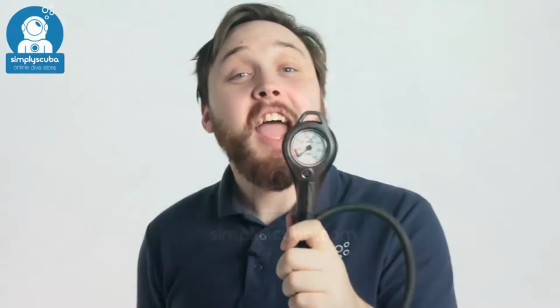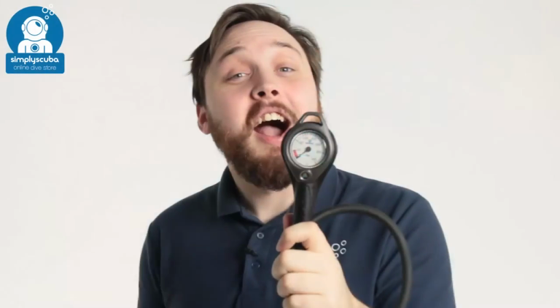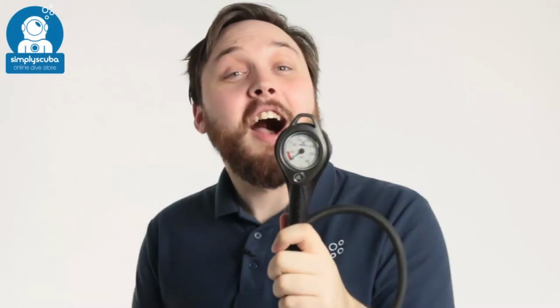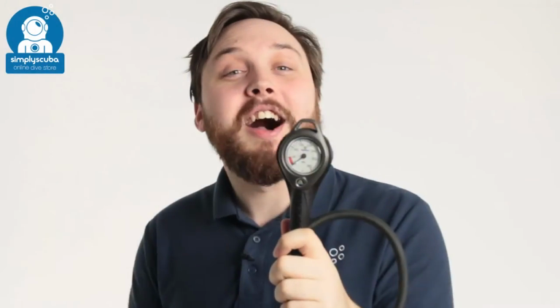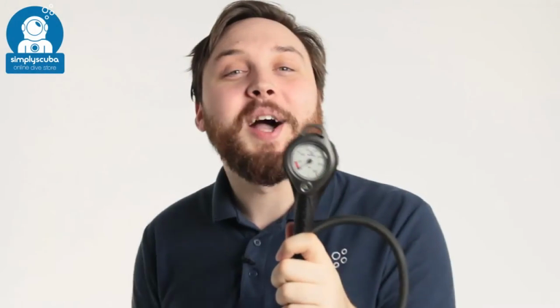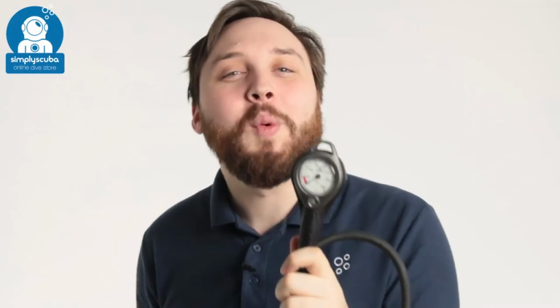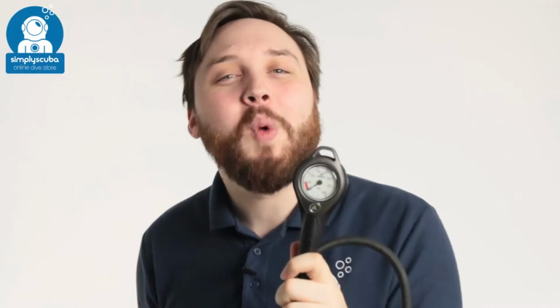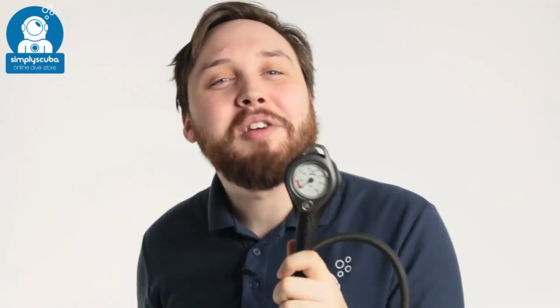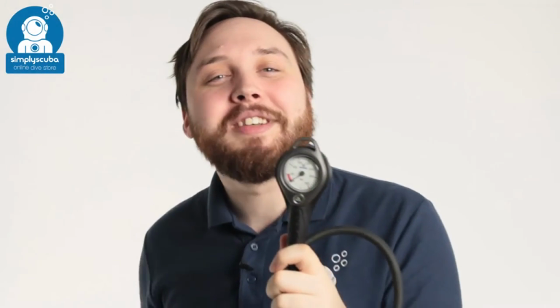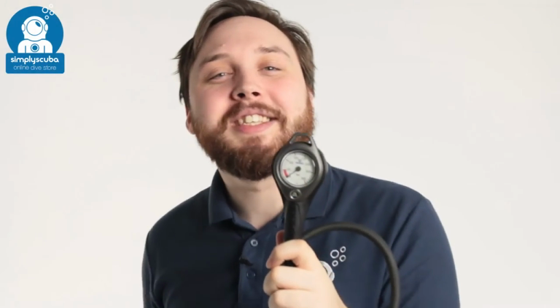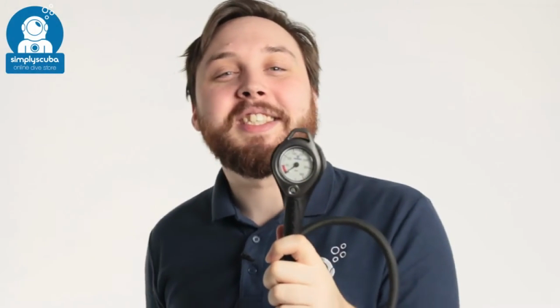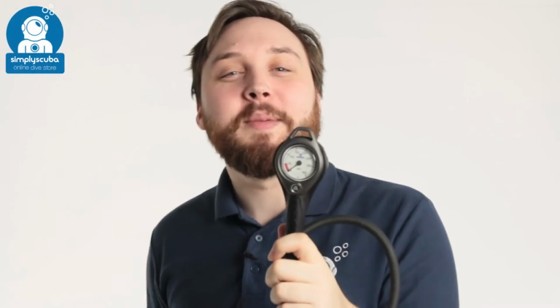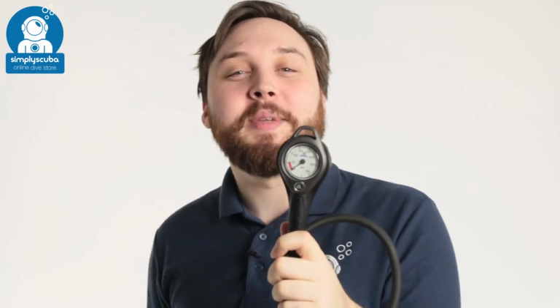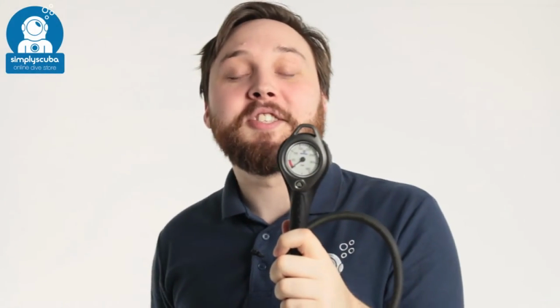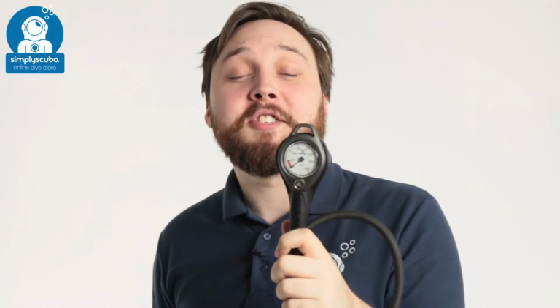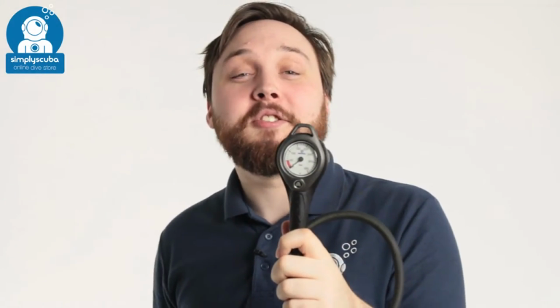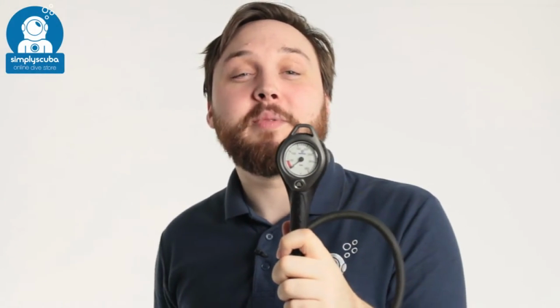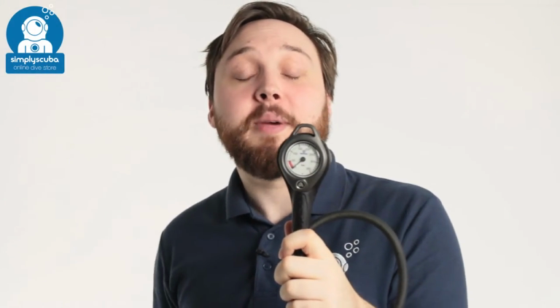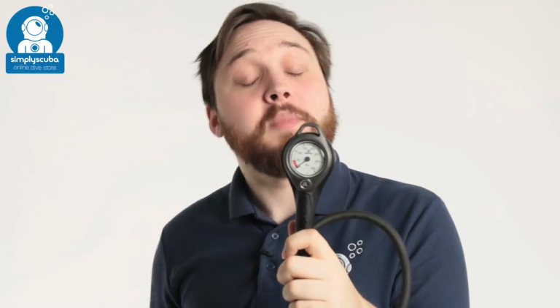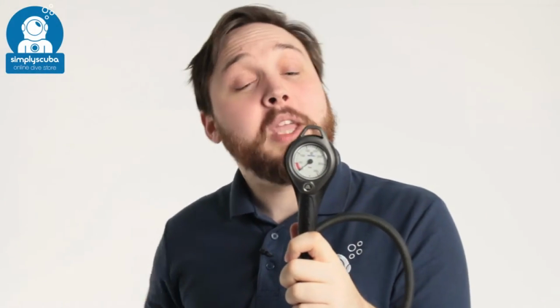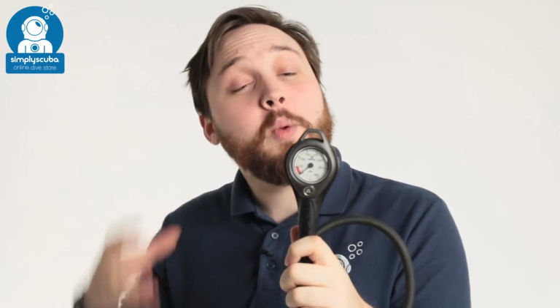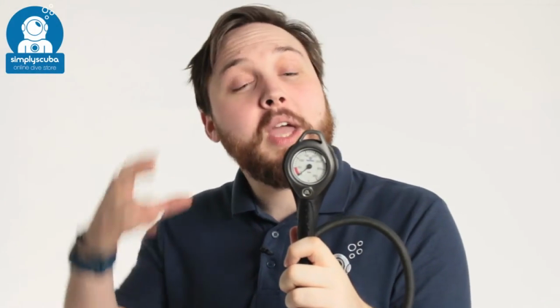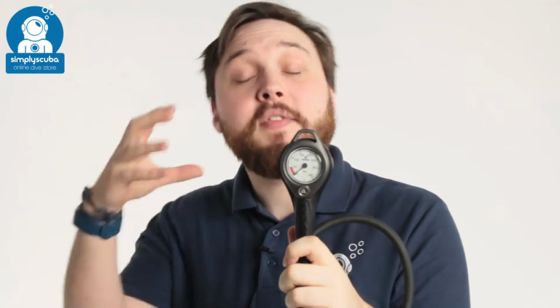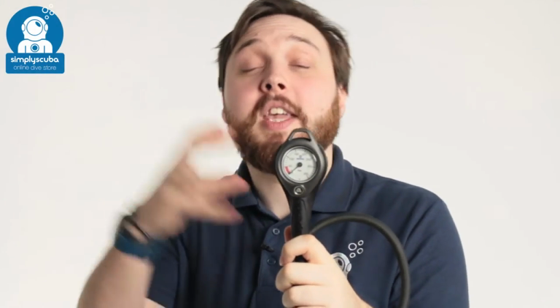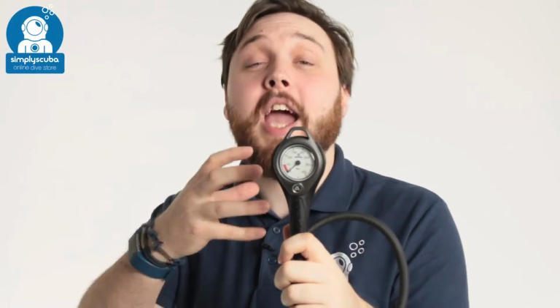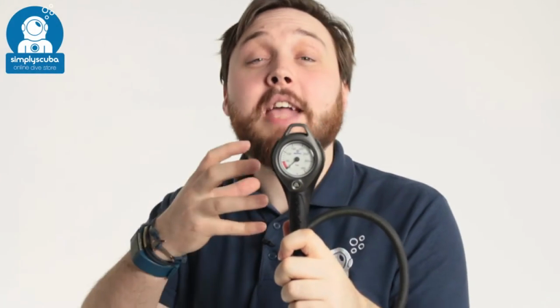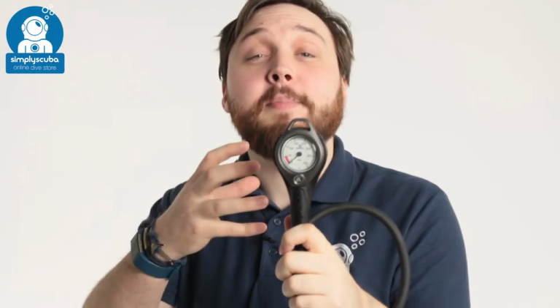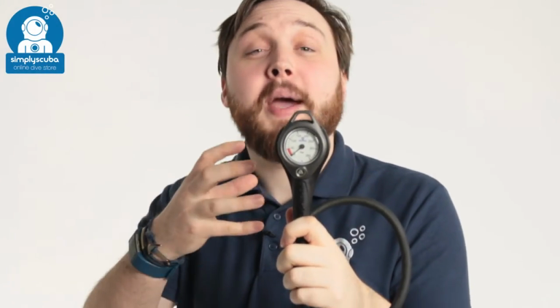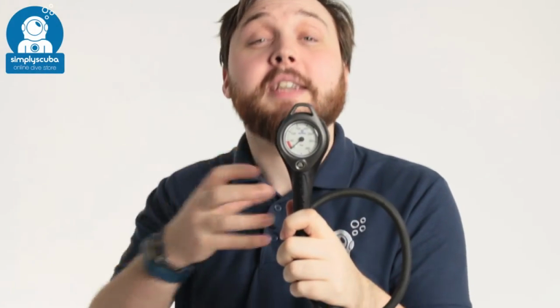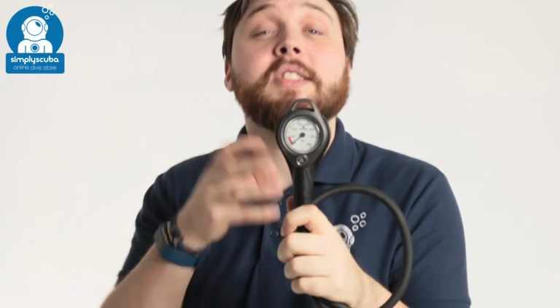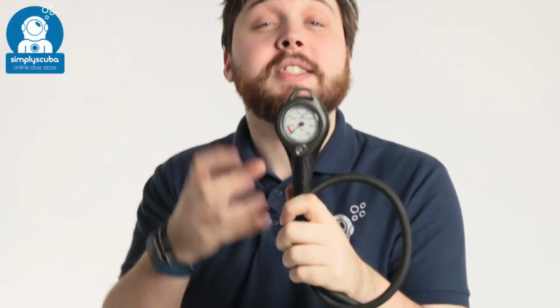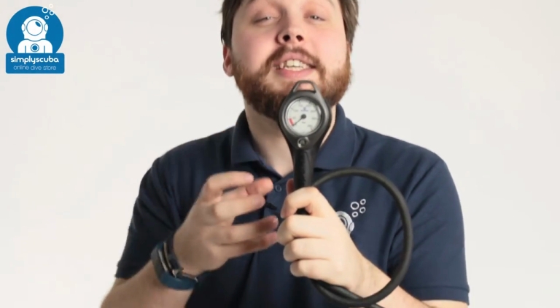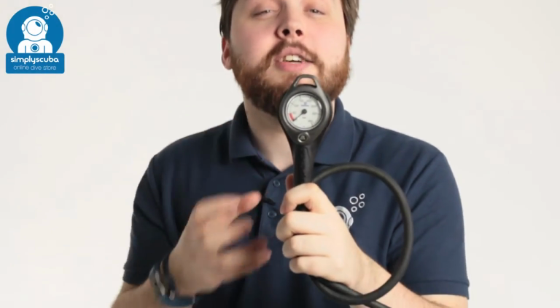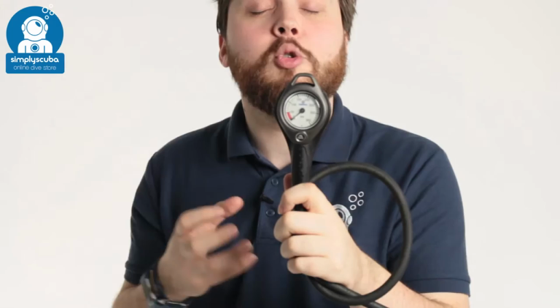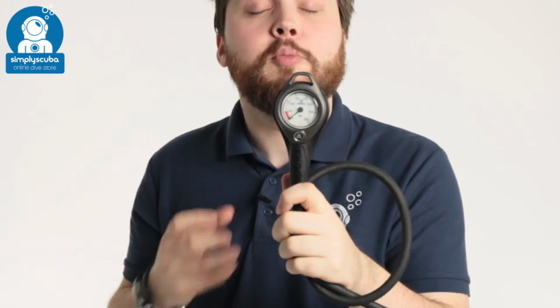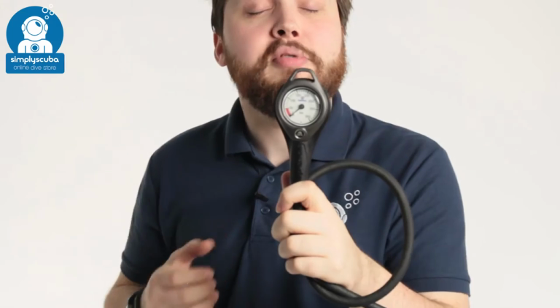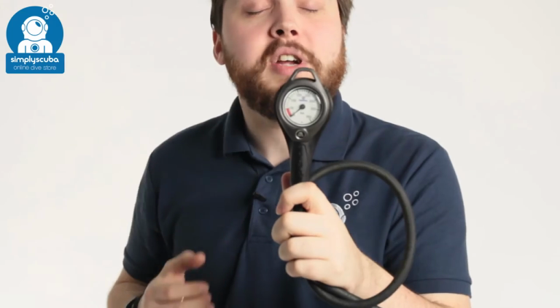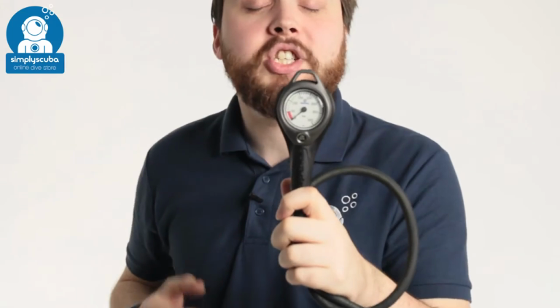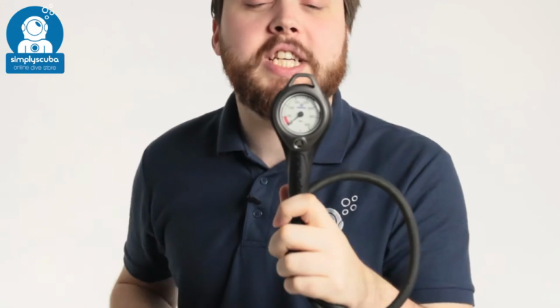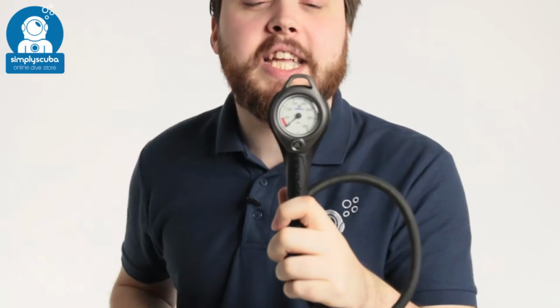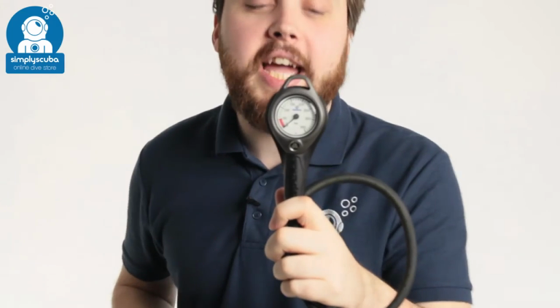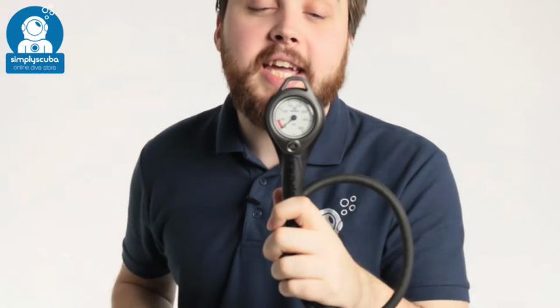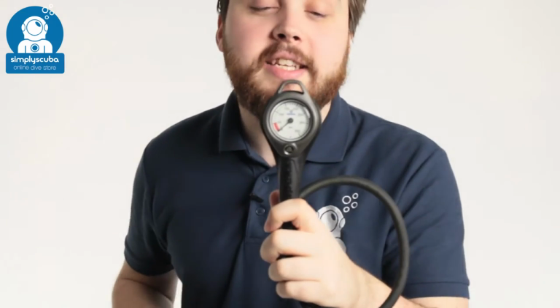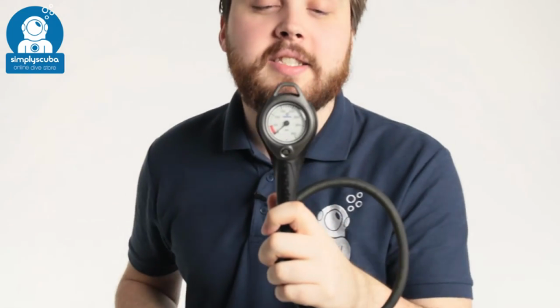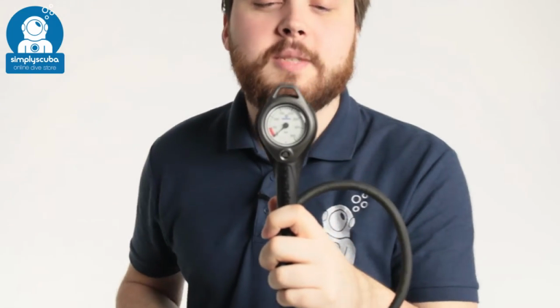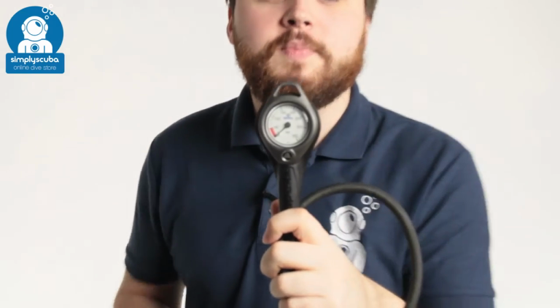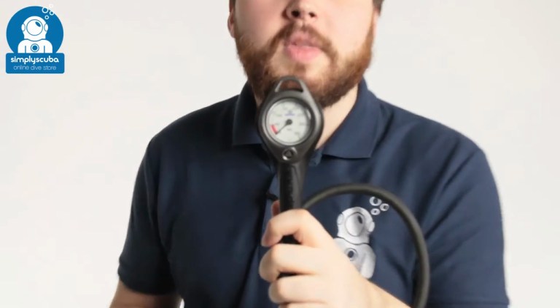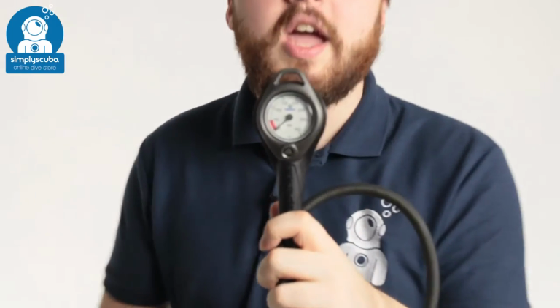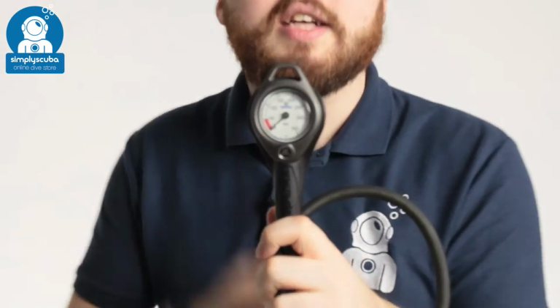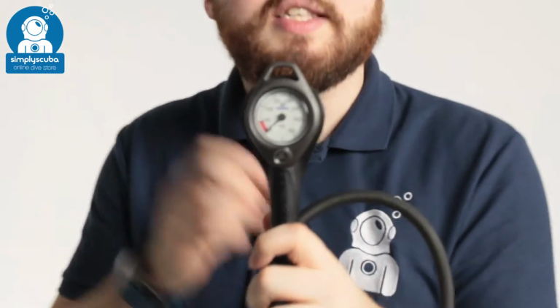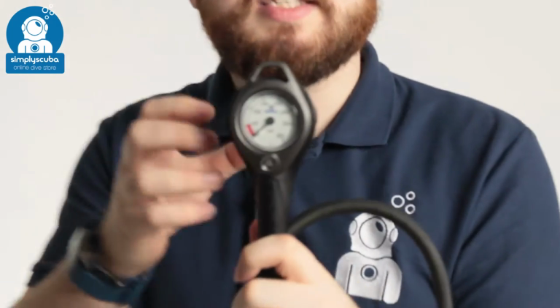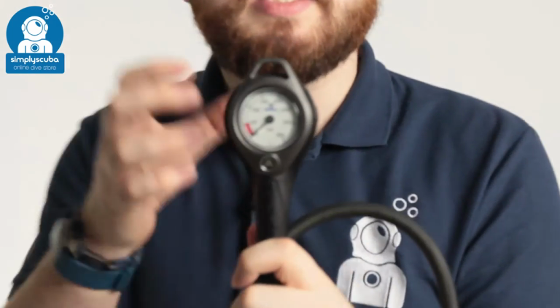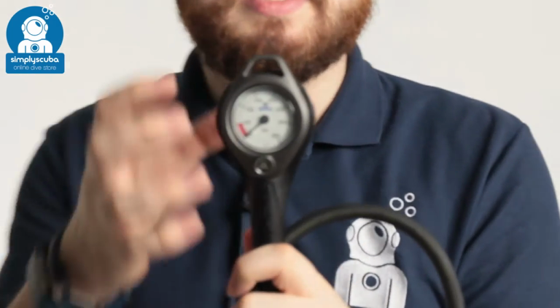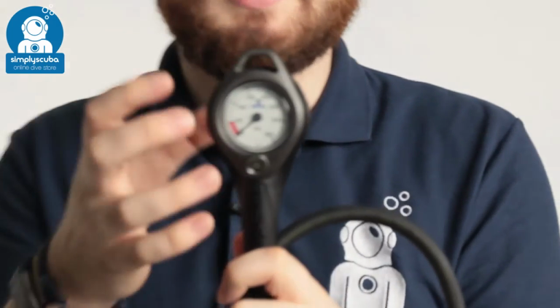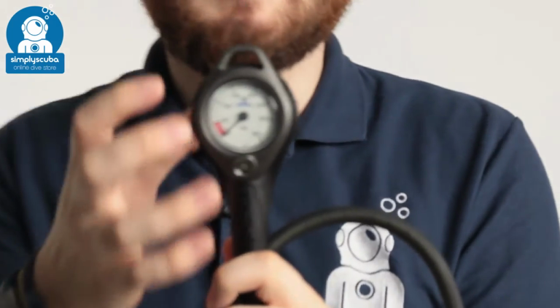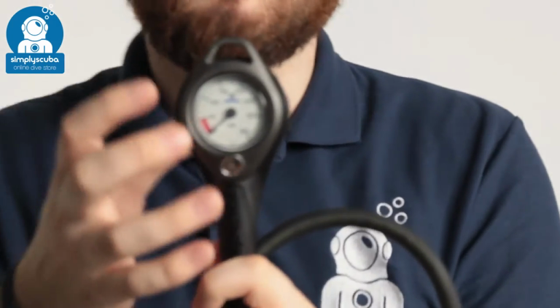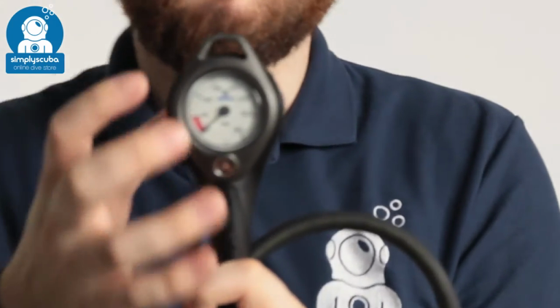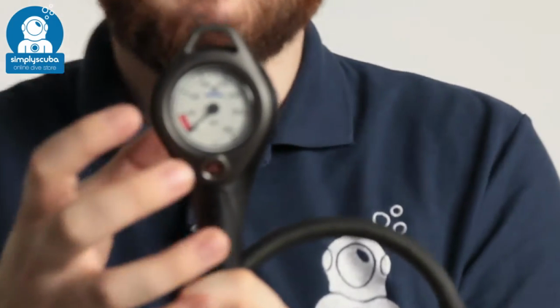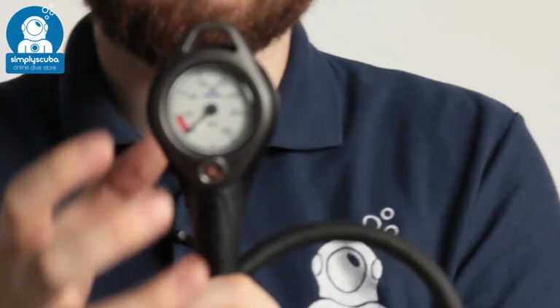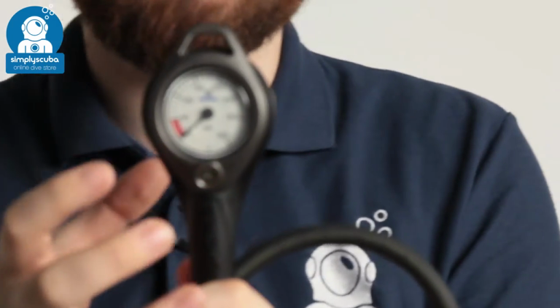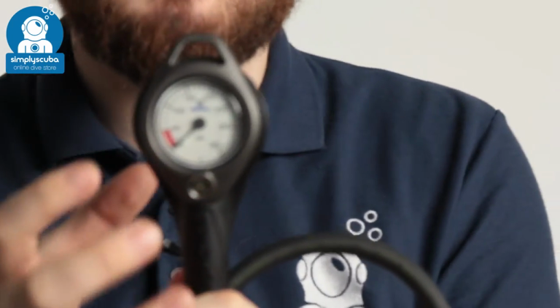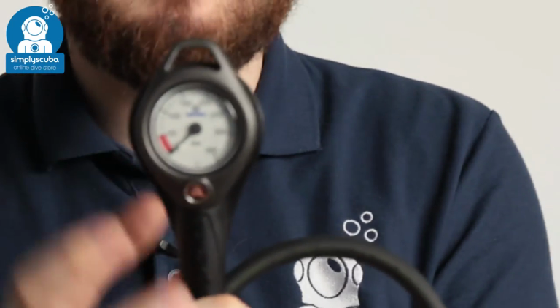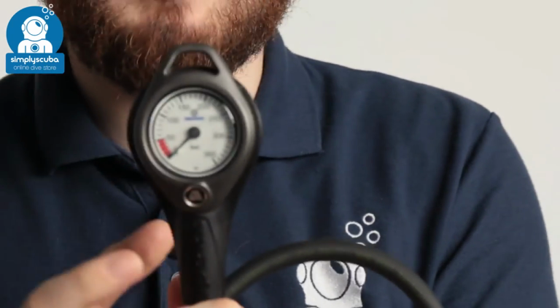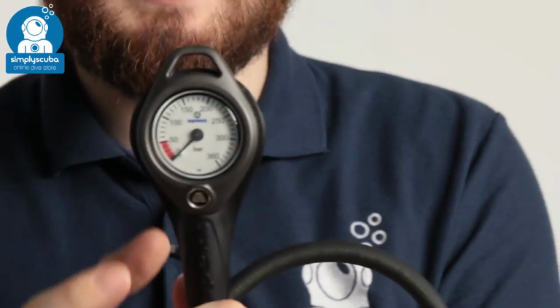Hi, welcome to Simply Scuba. Here we have the Apex Single Pressure Gauge. This is a single SPG.